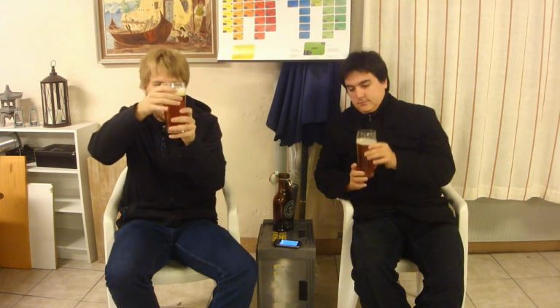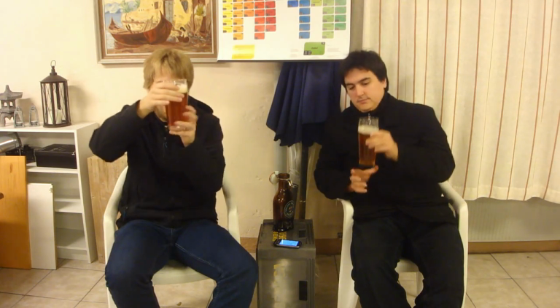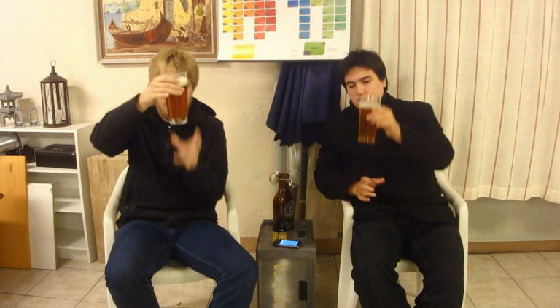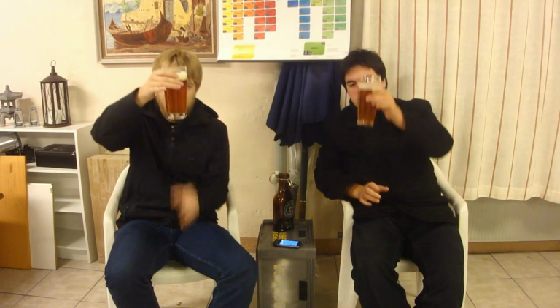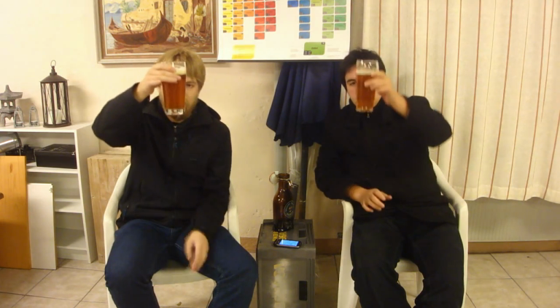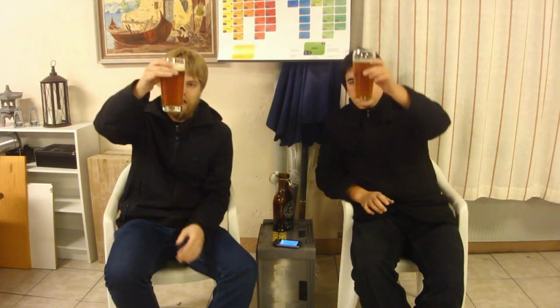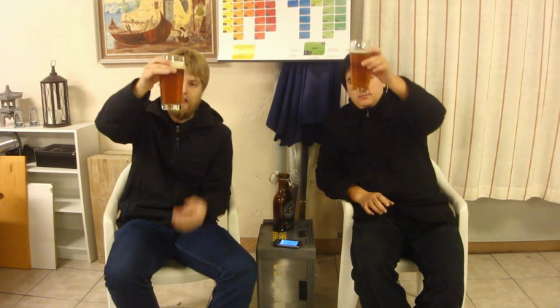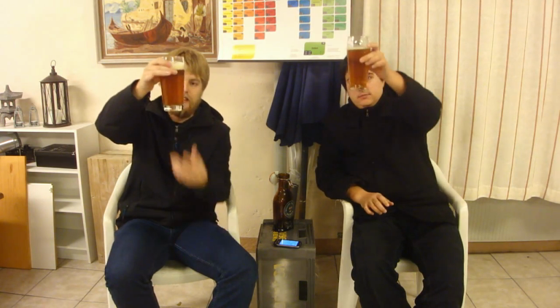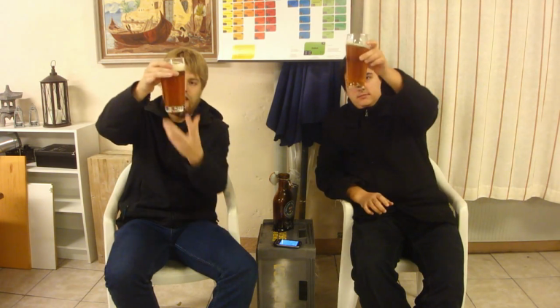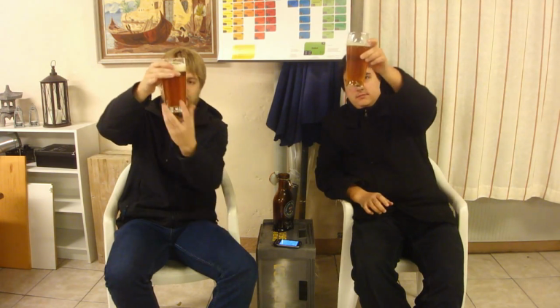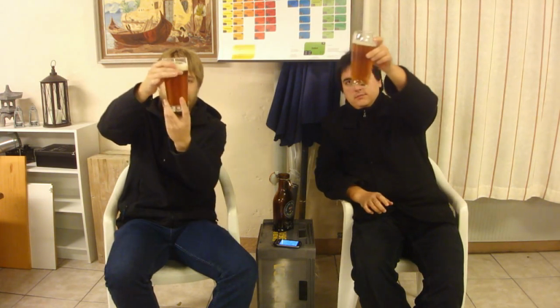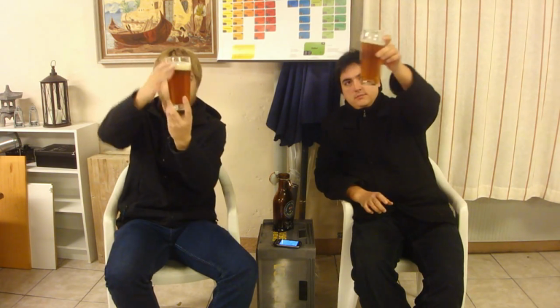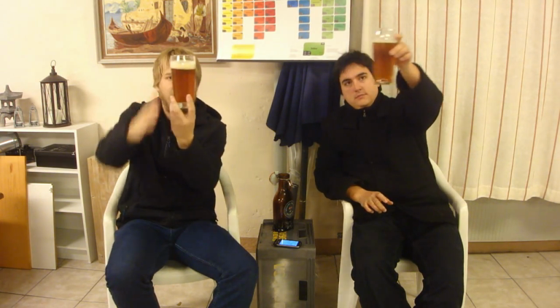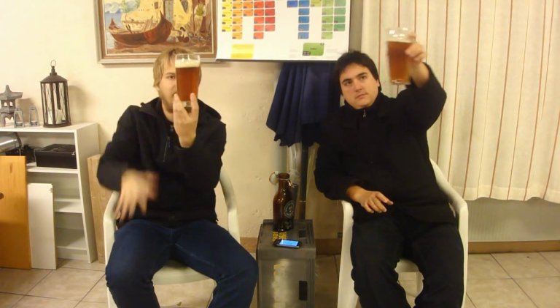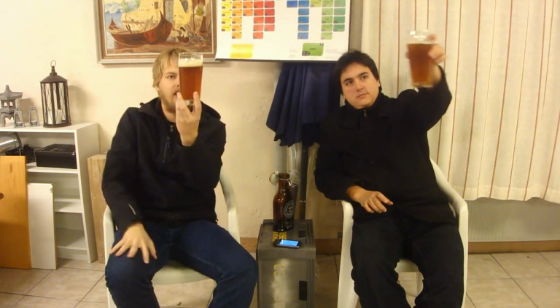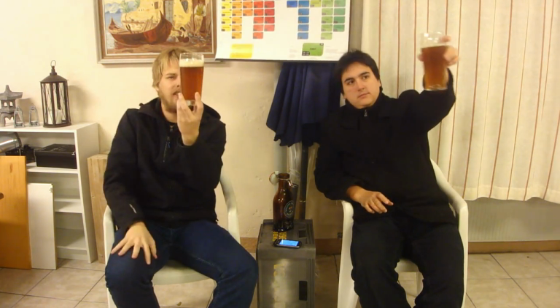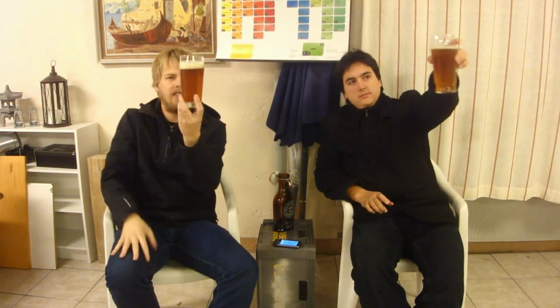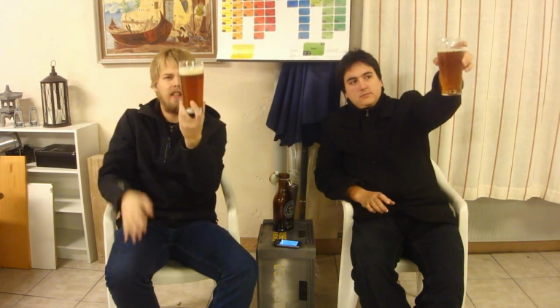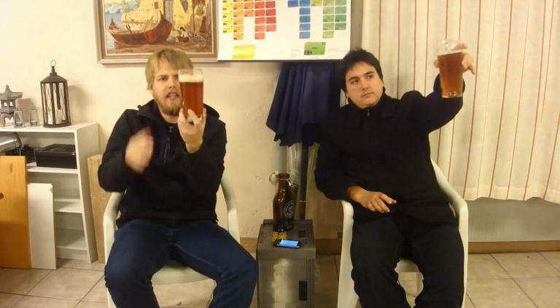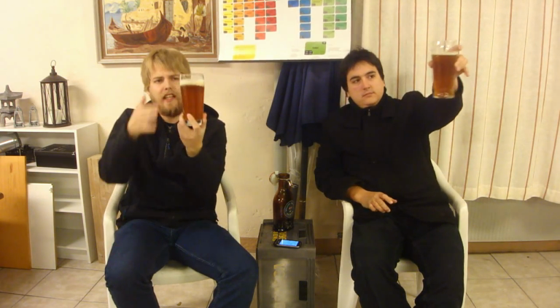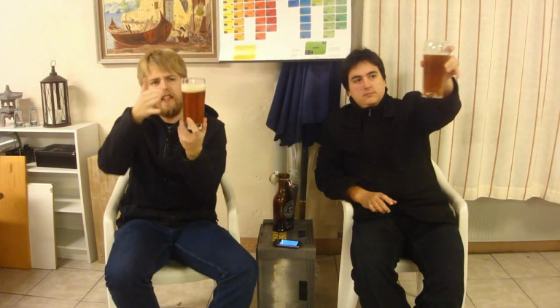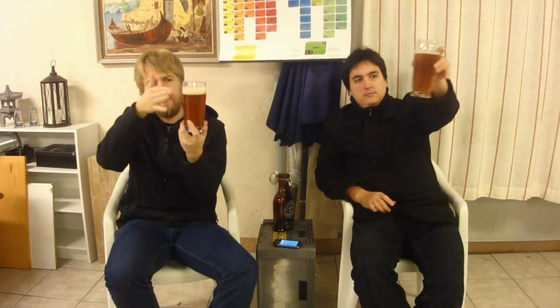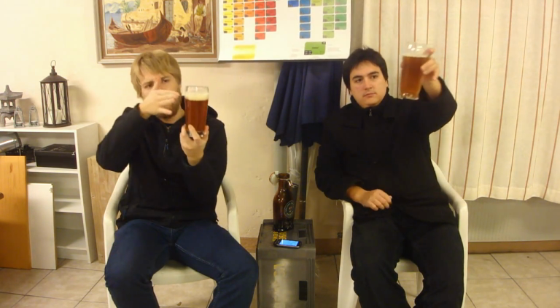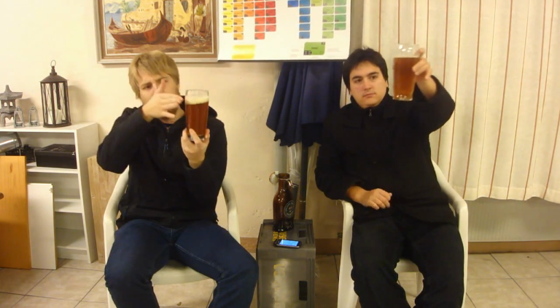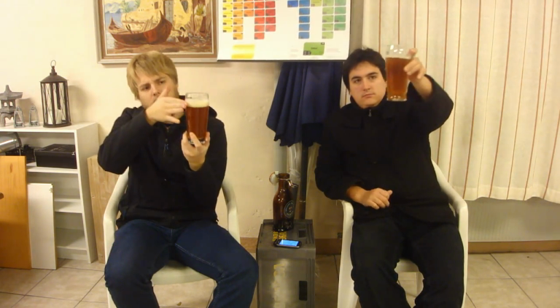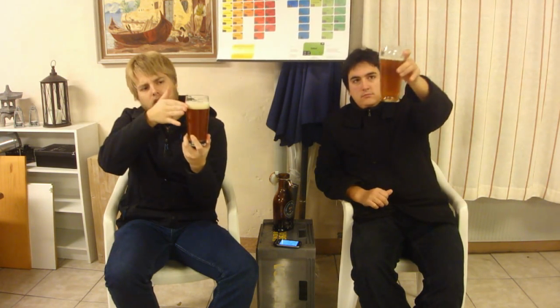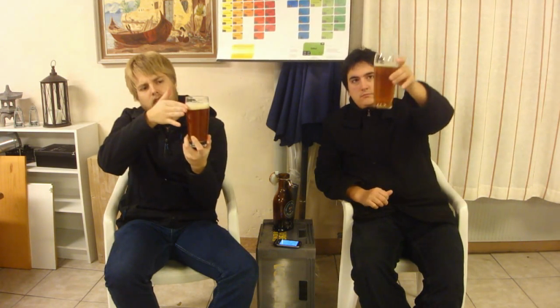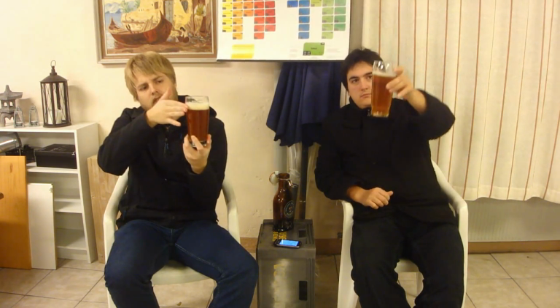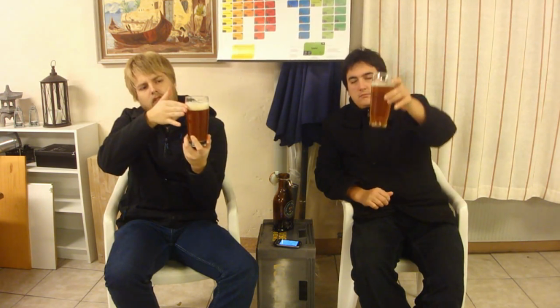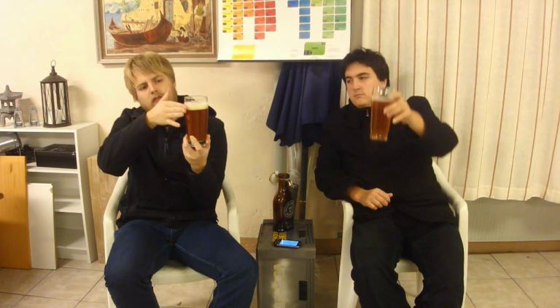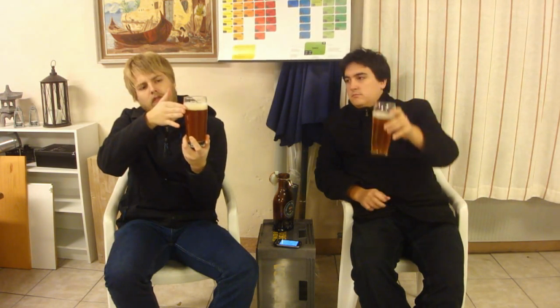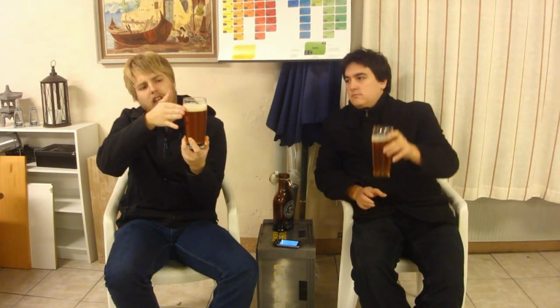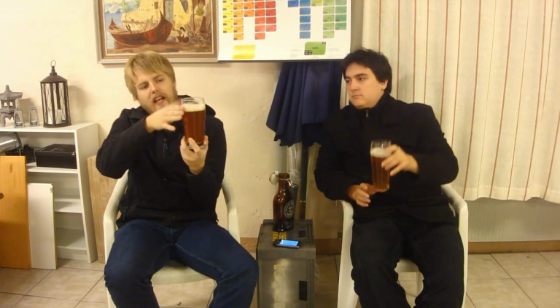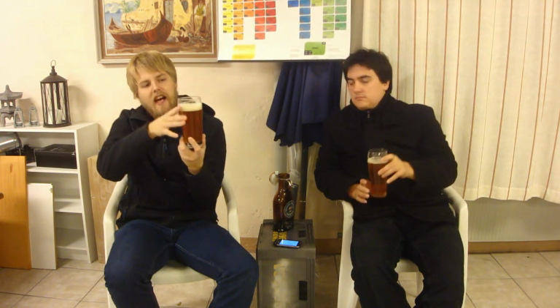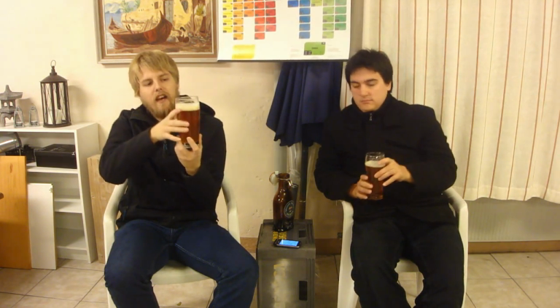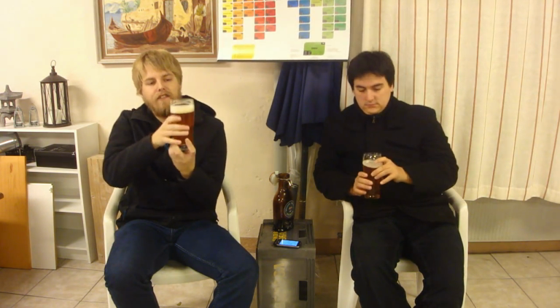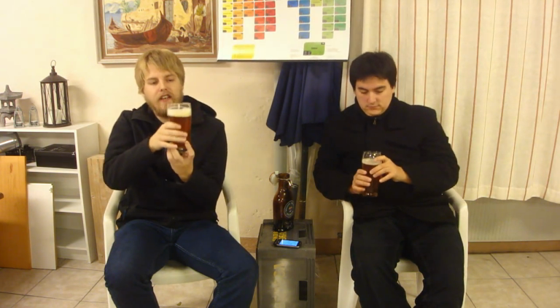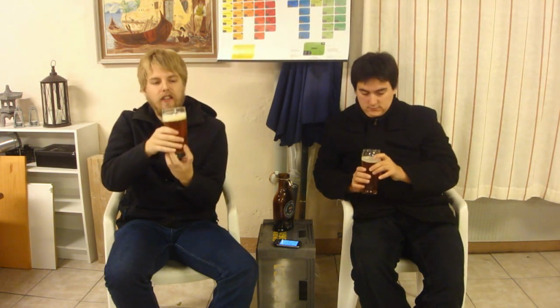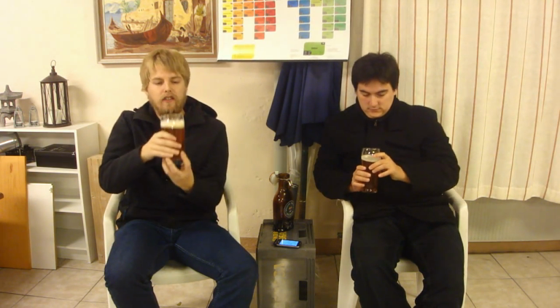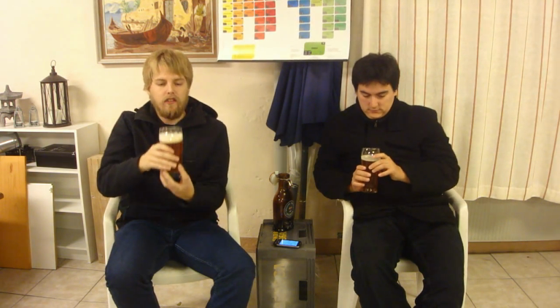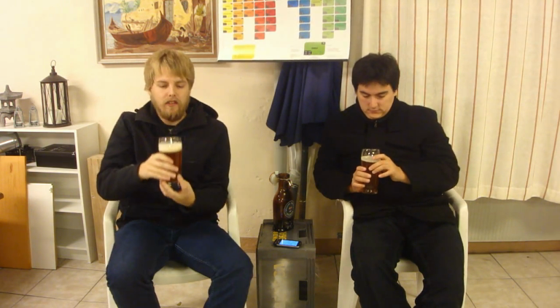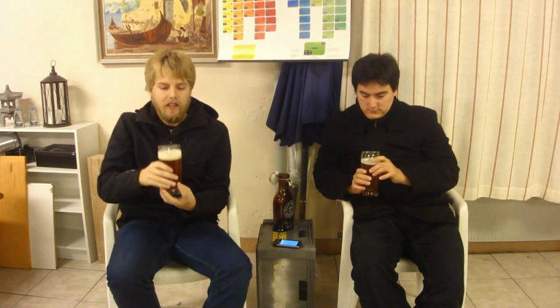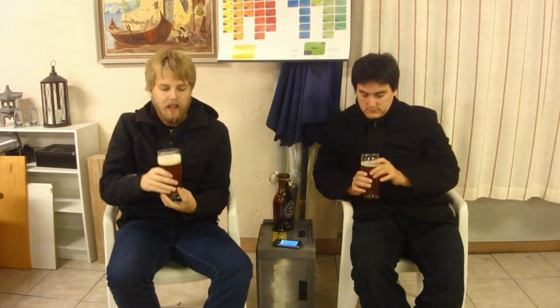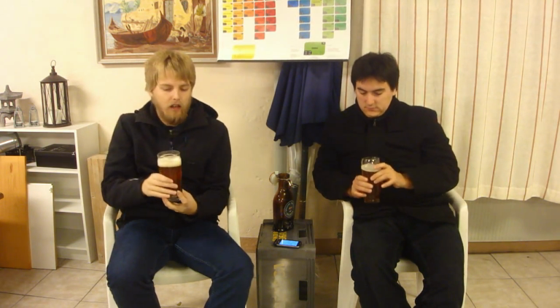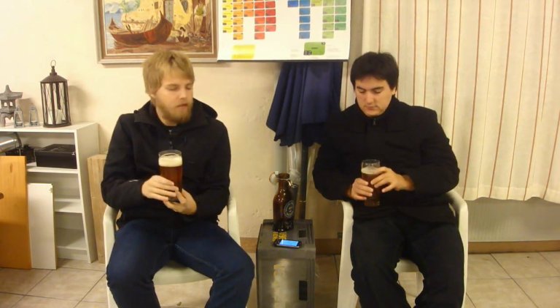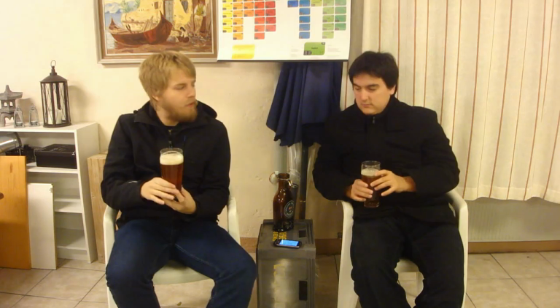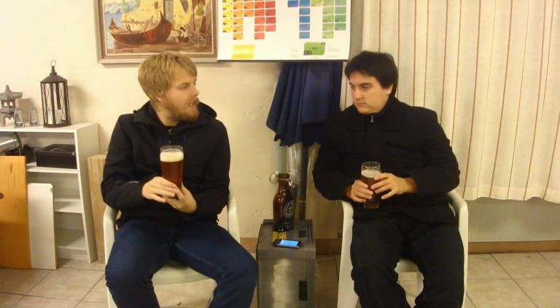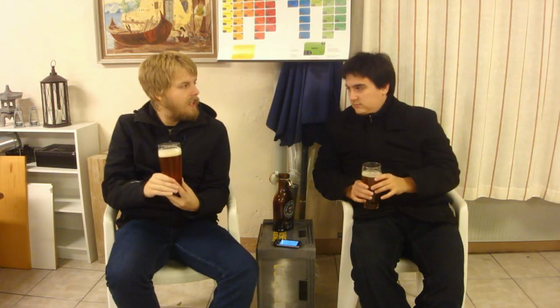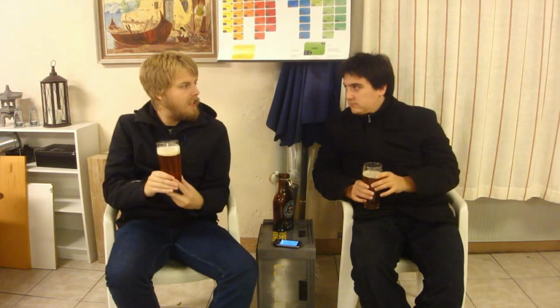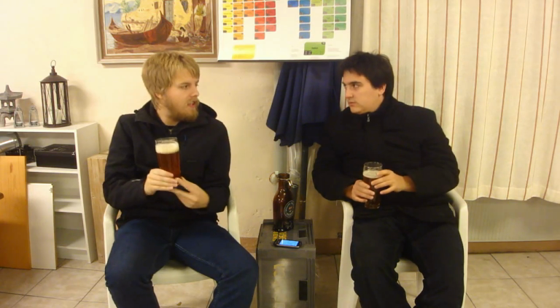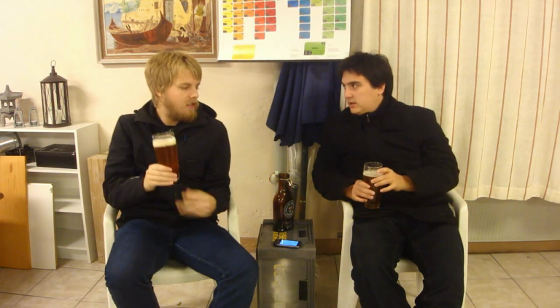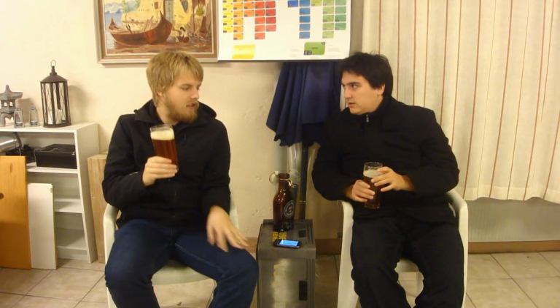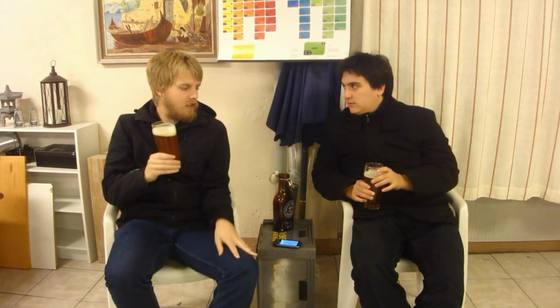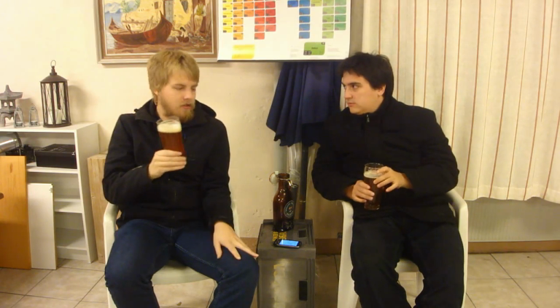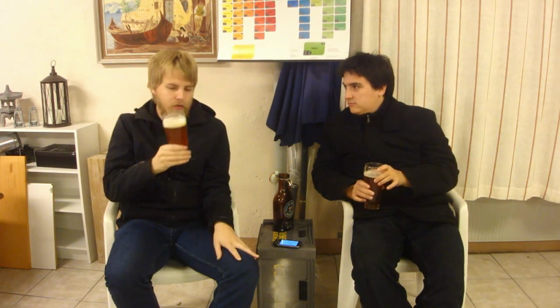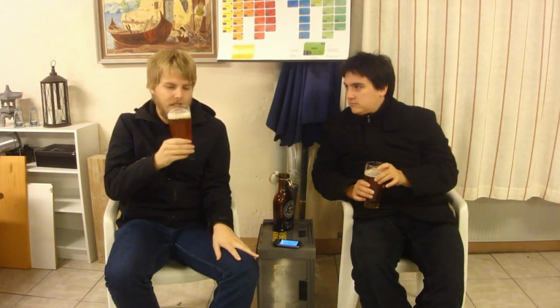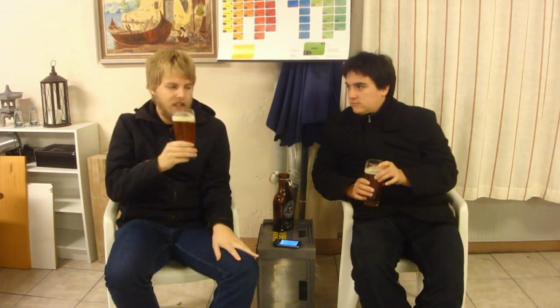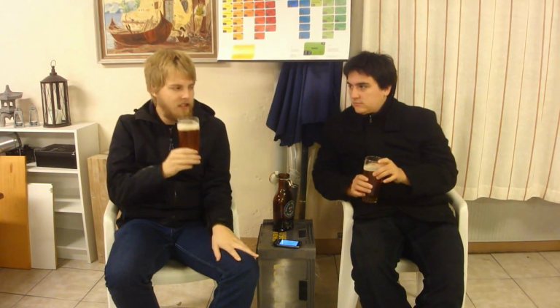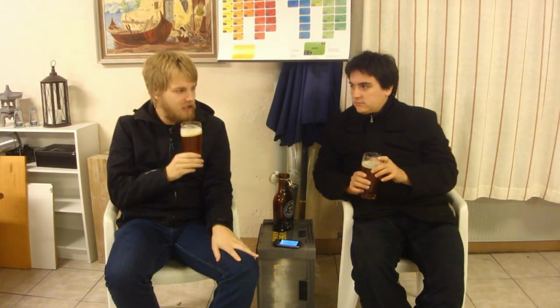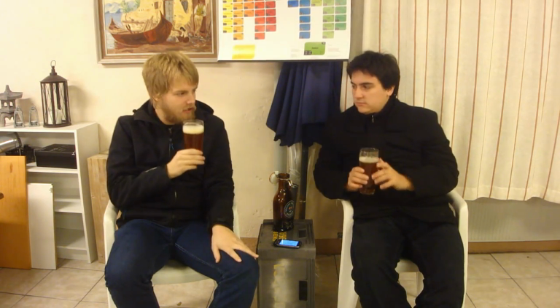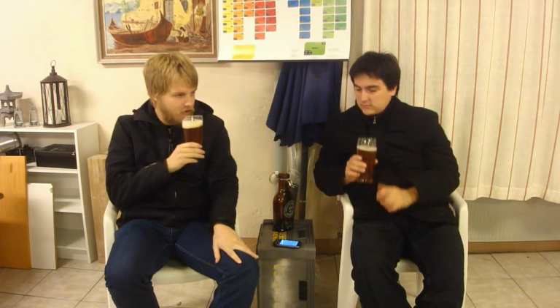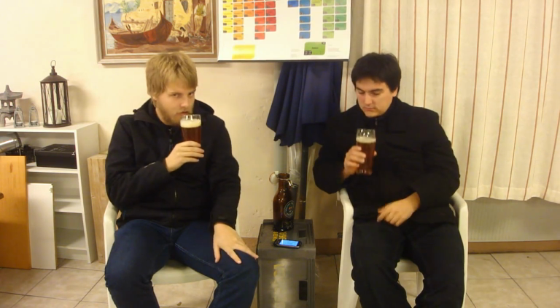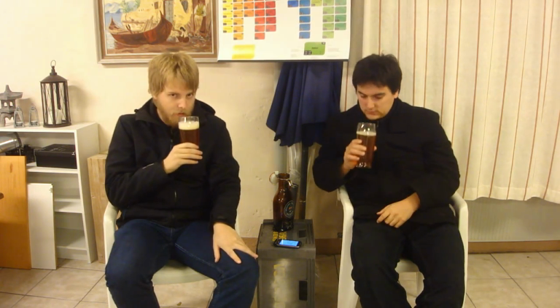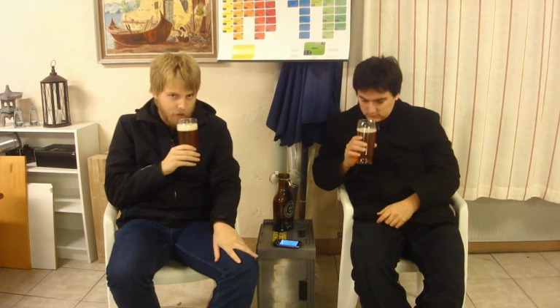It's a hazy orange kind of color, with a one and a half finger off-white head. It looks pretty nice. Let's check out the aroma.